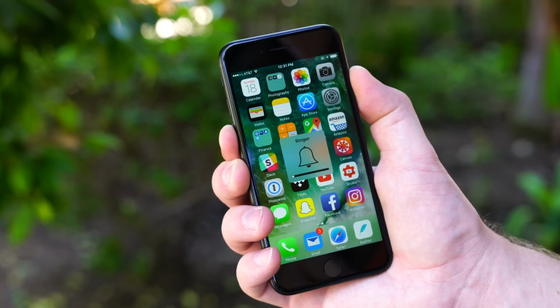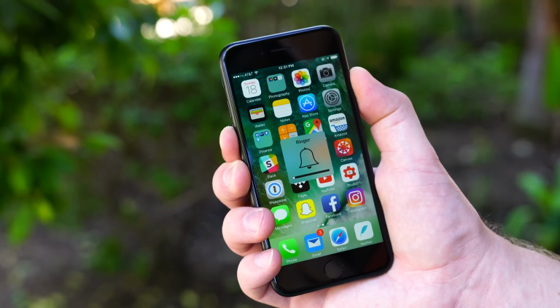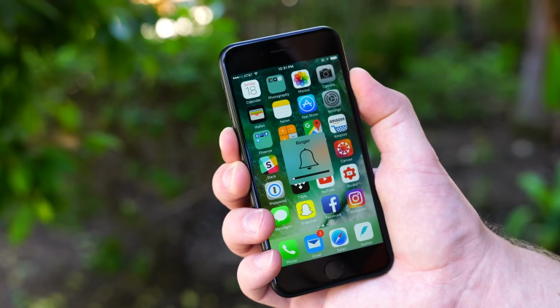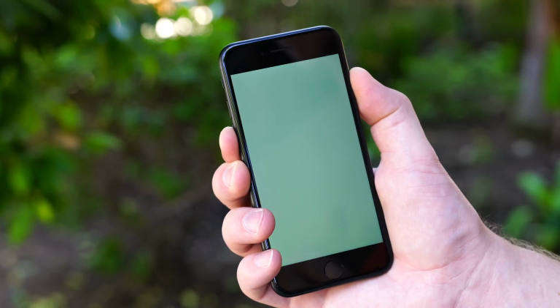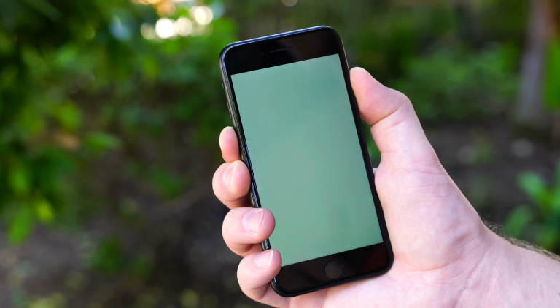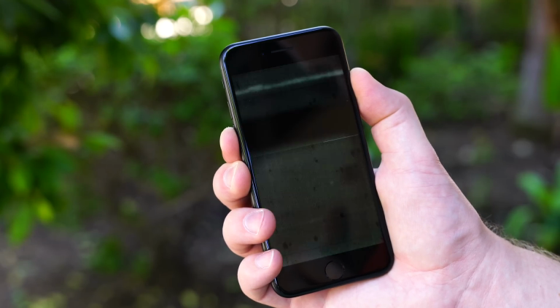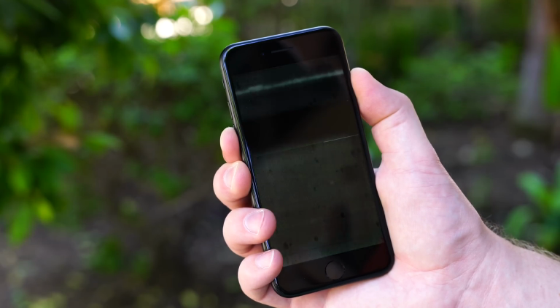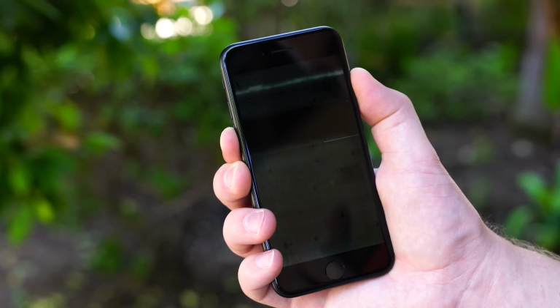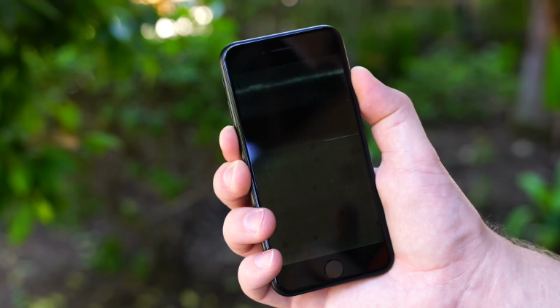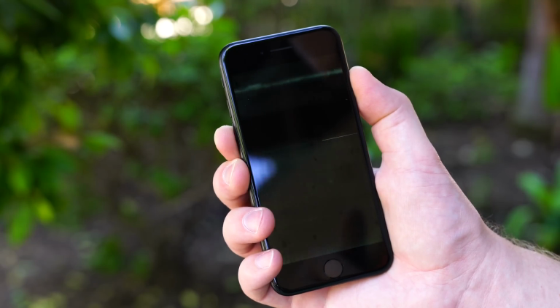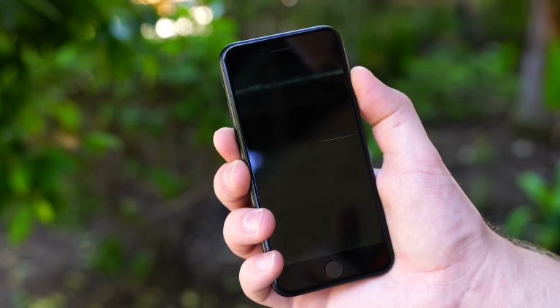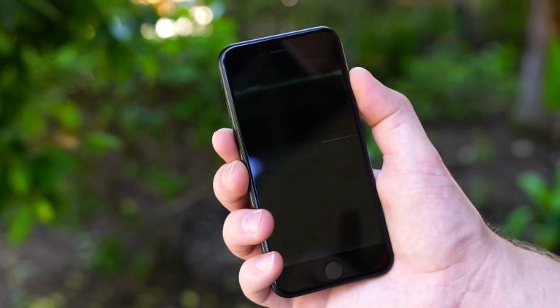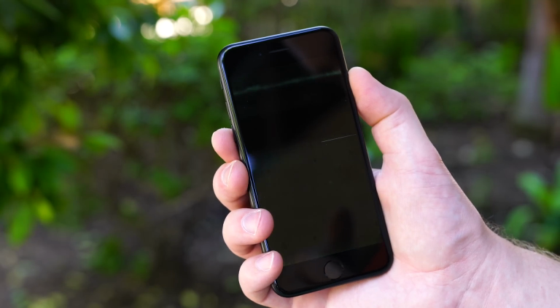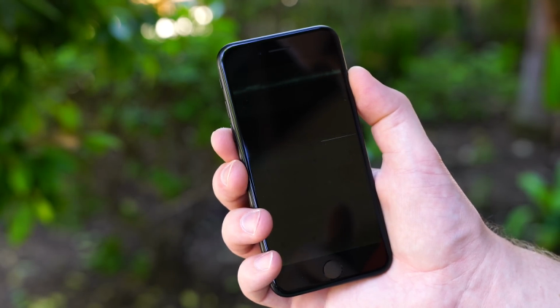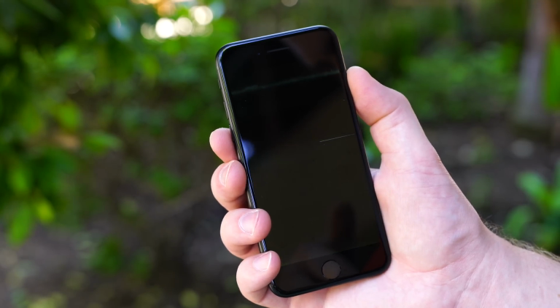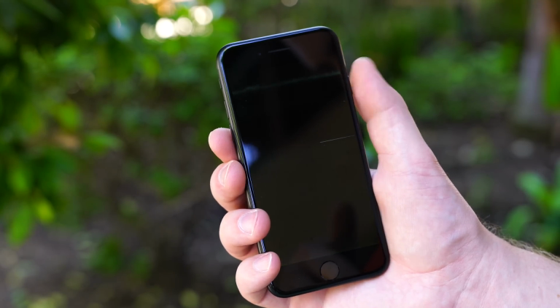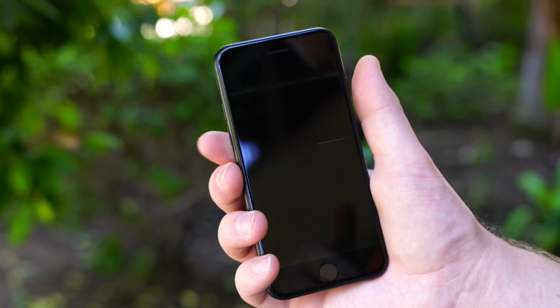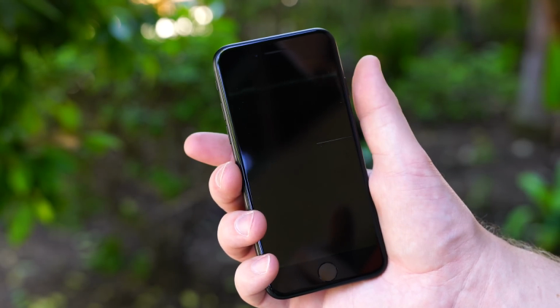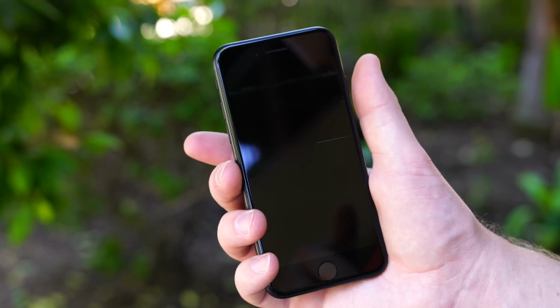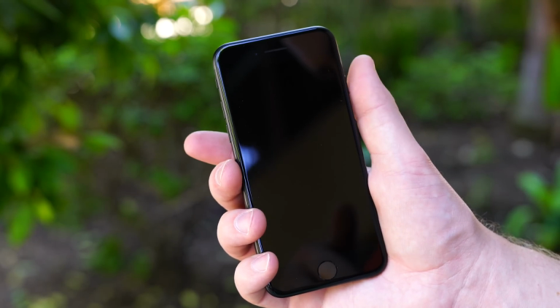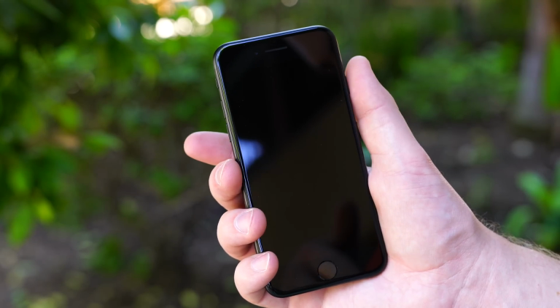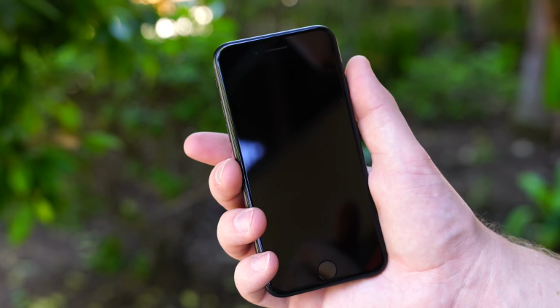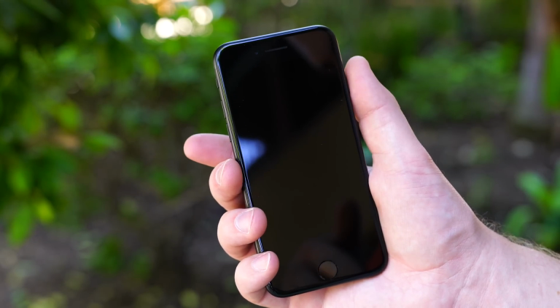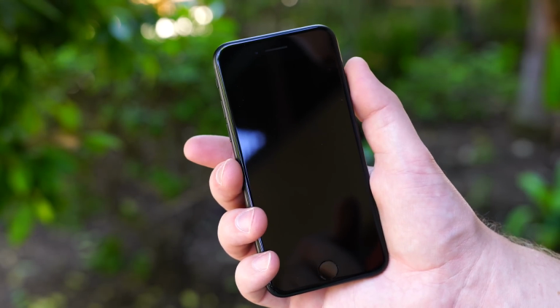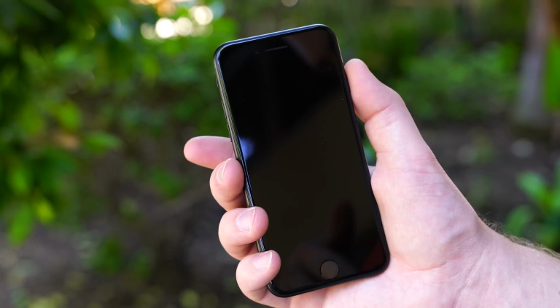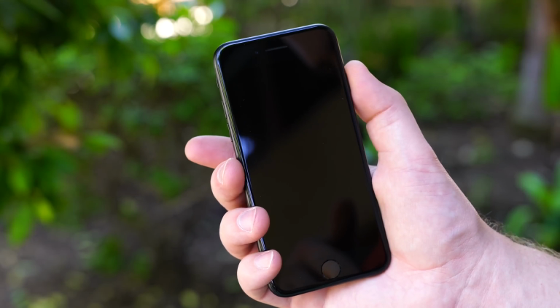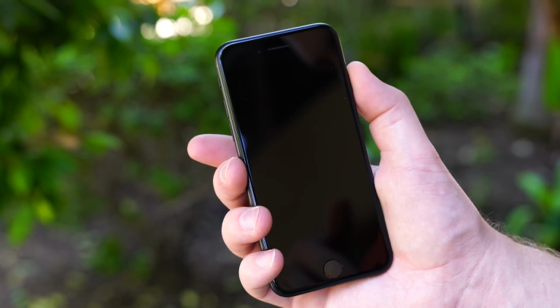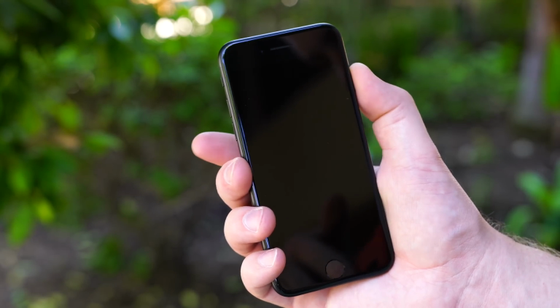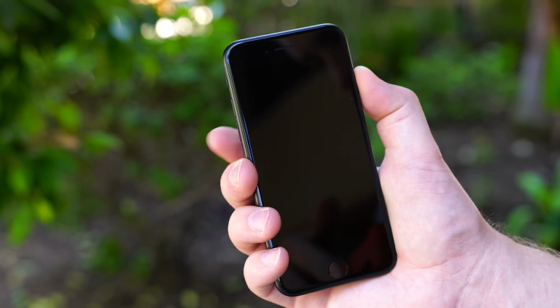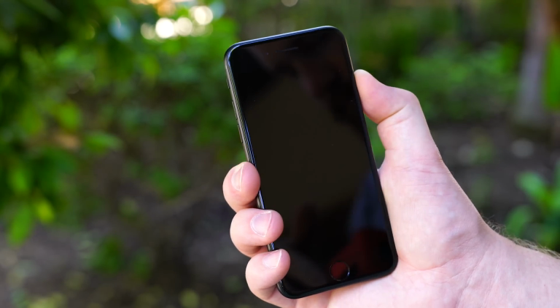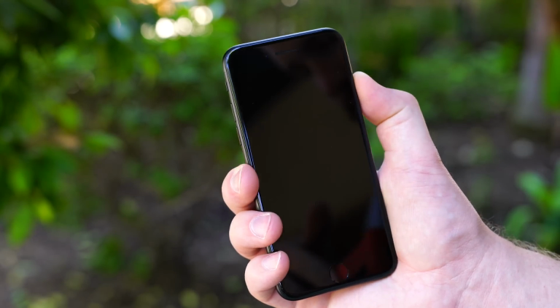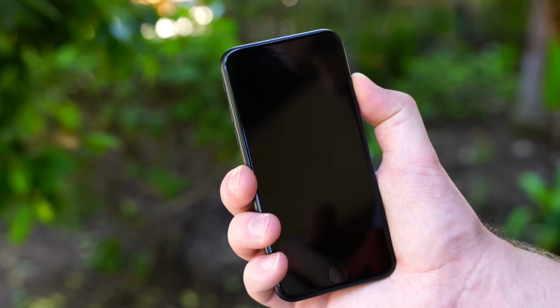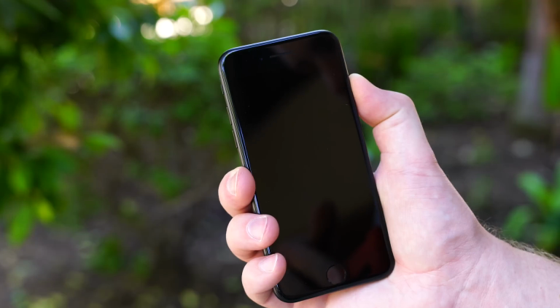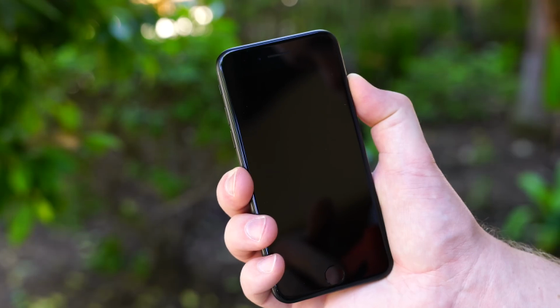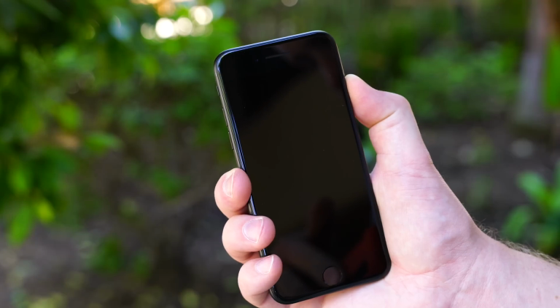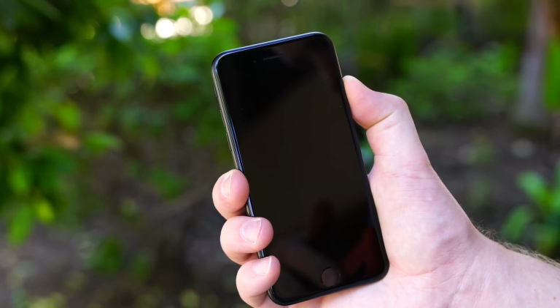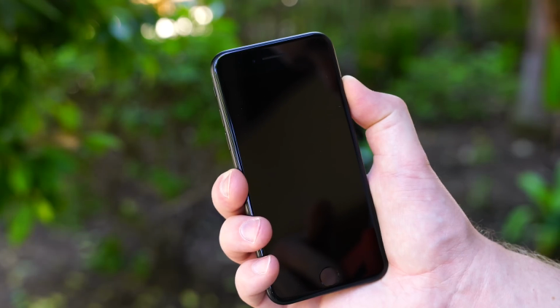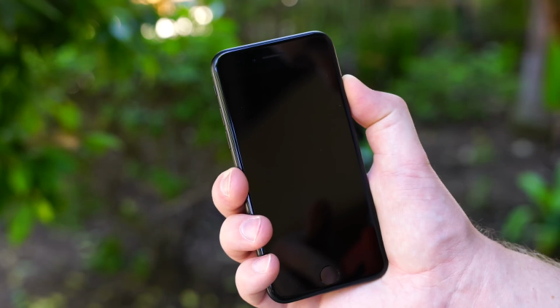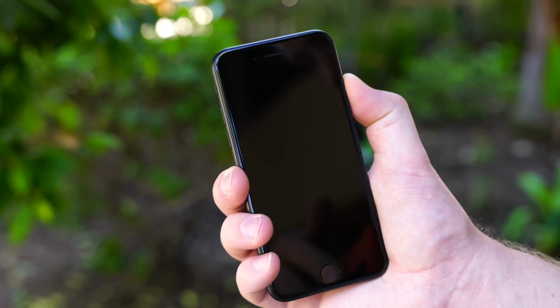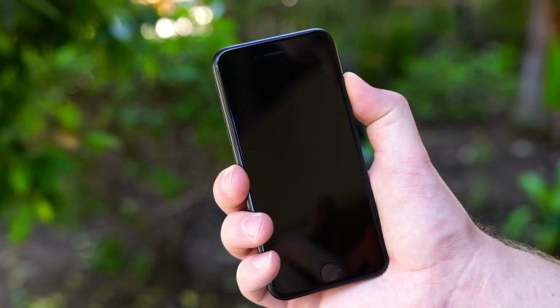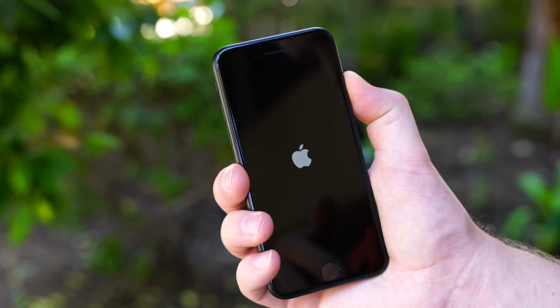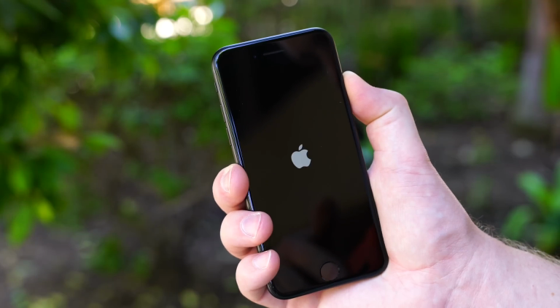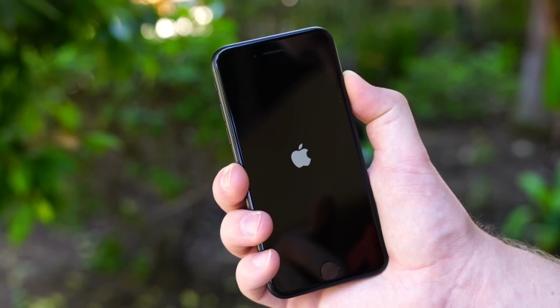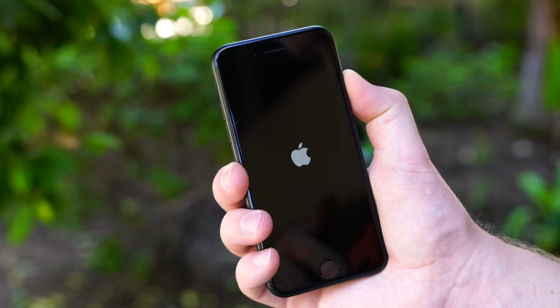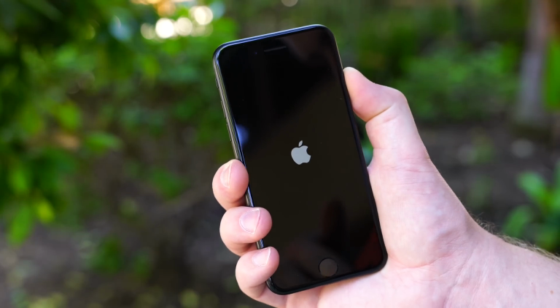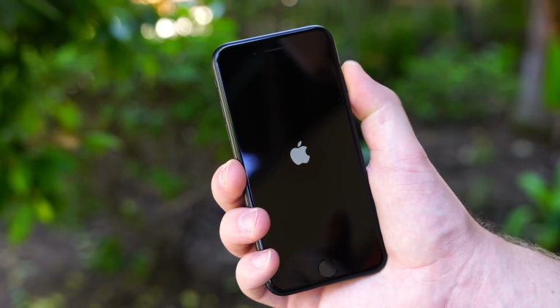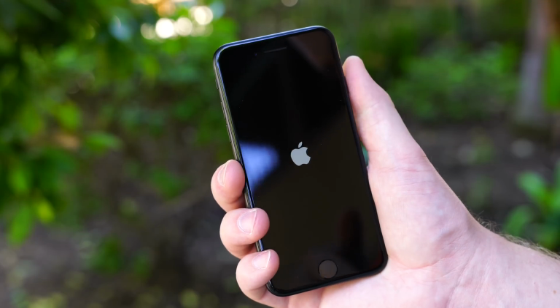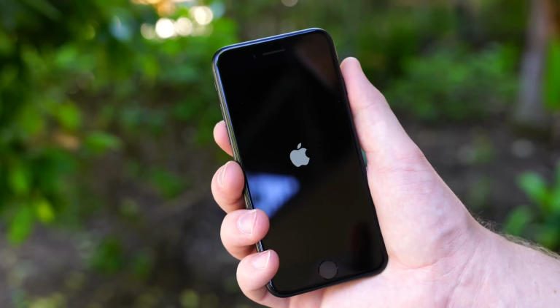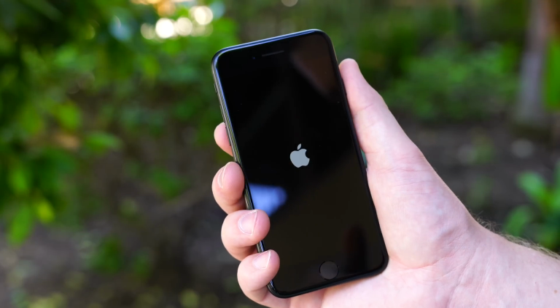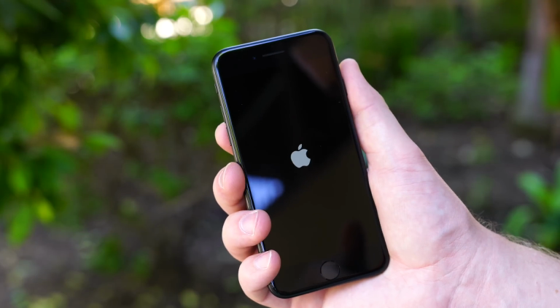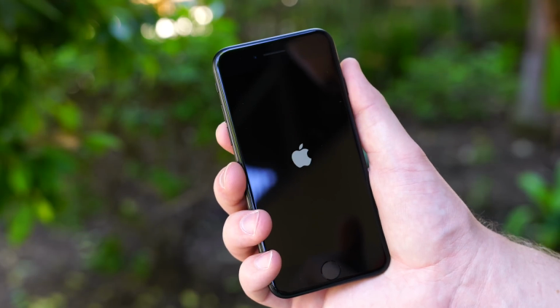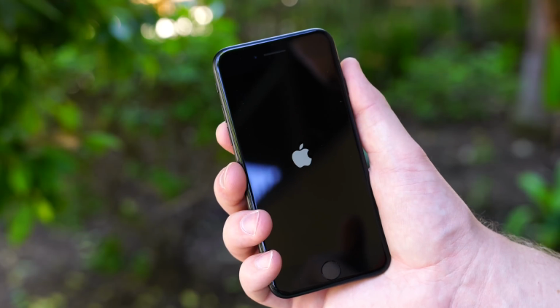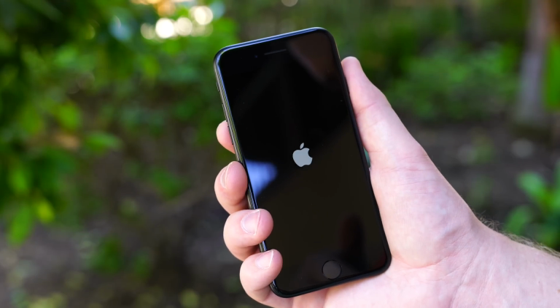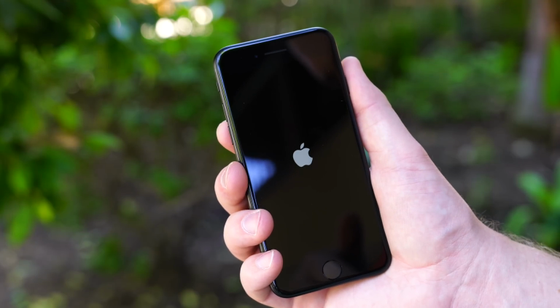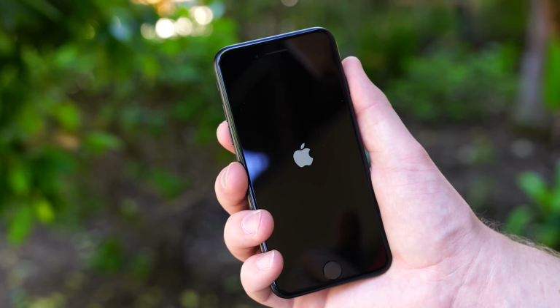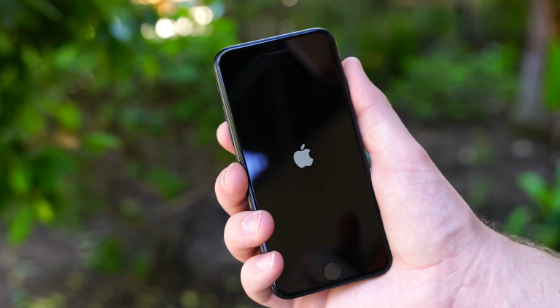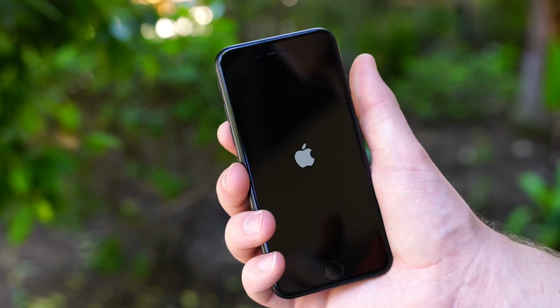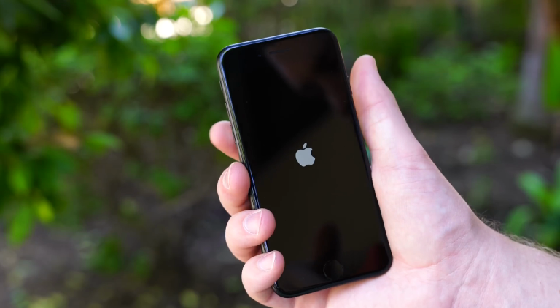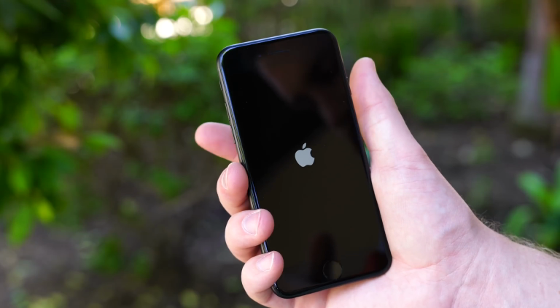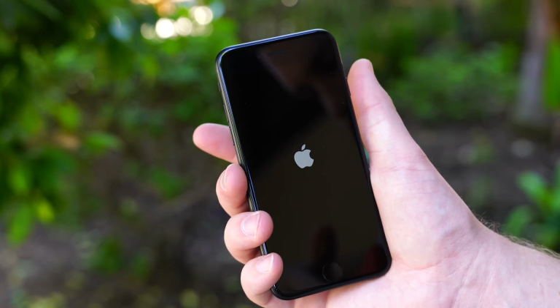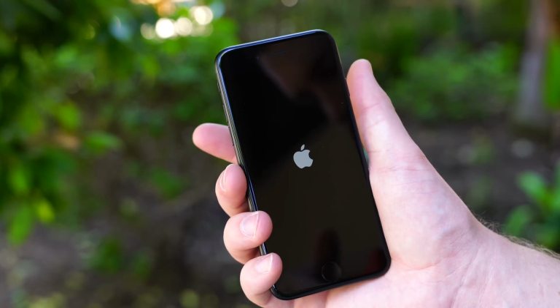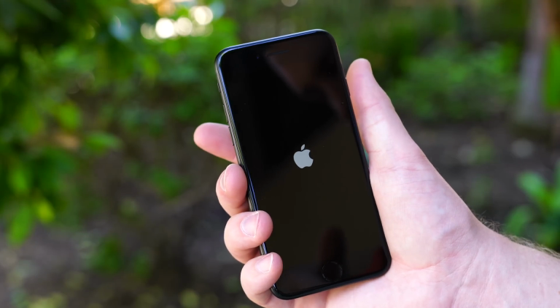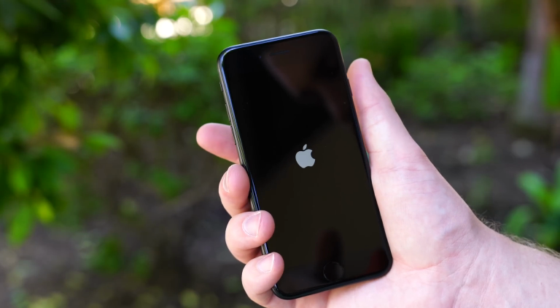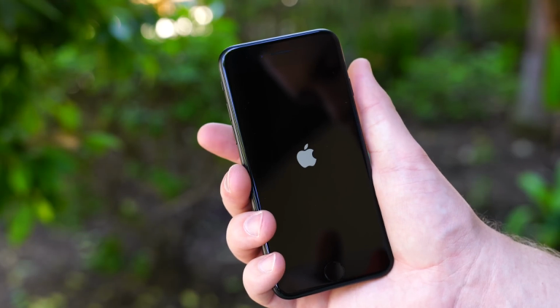Once the screen turns black, let go of both buttons and then proceed to boot as normal by holding the power button. That's all there is to it.